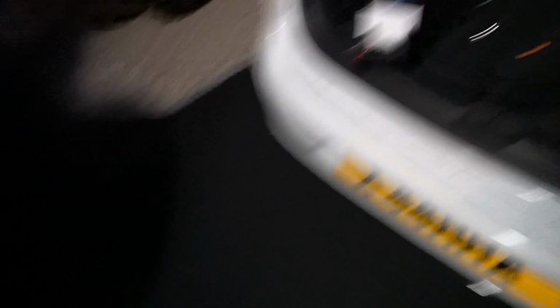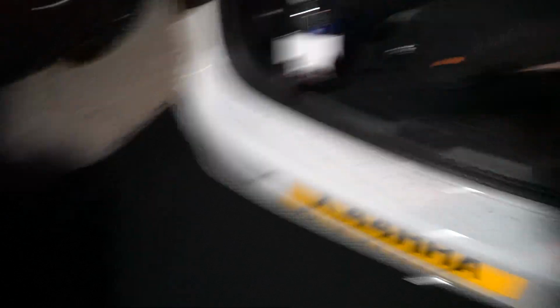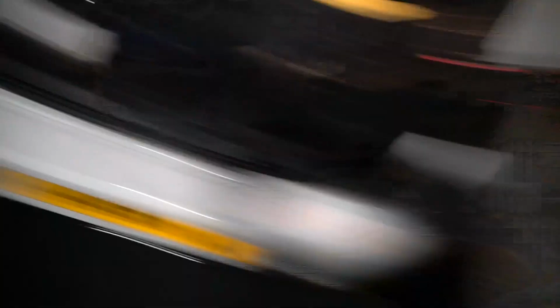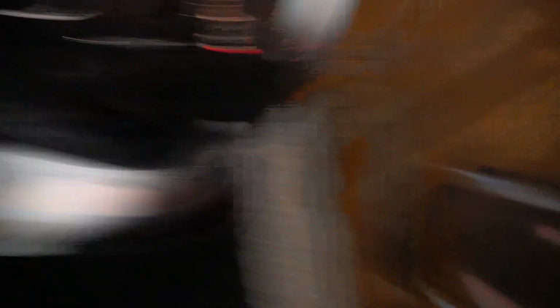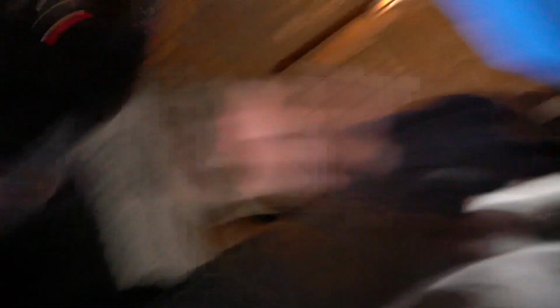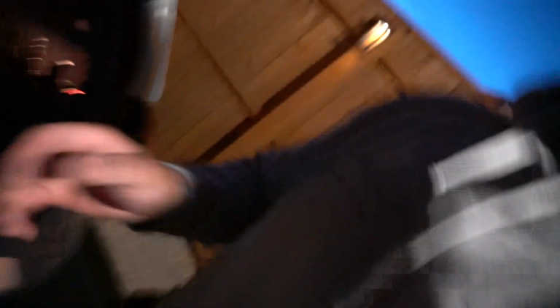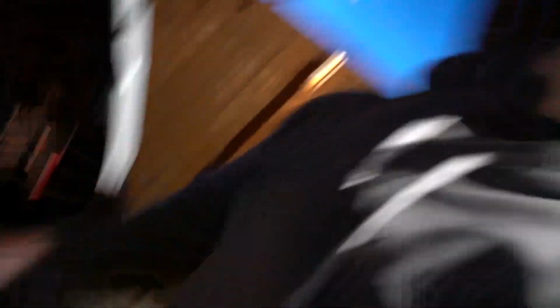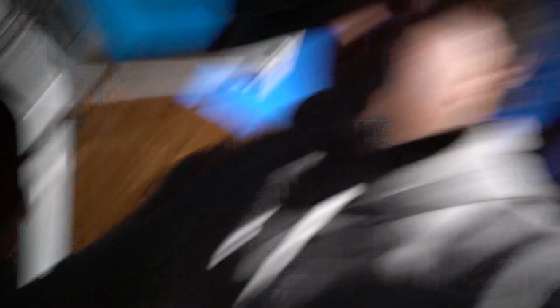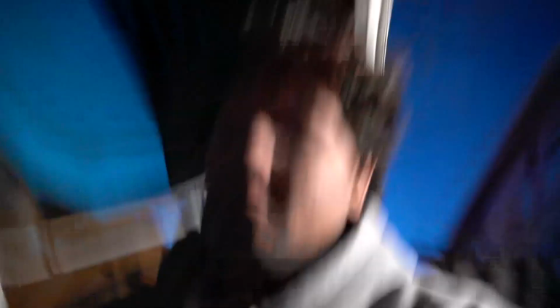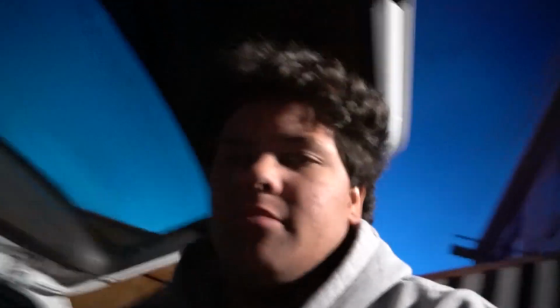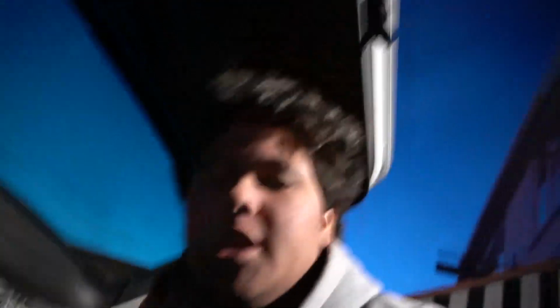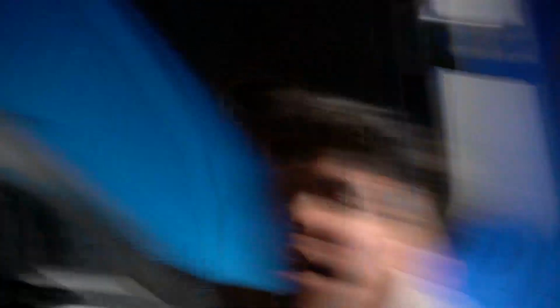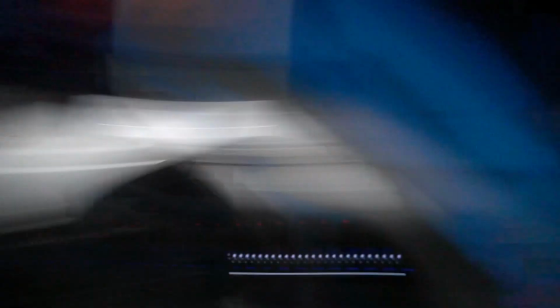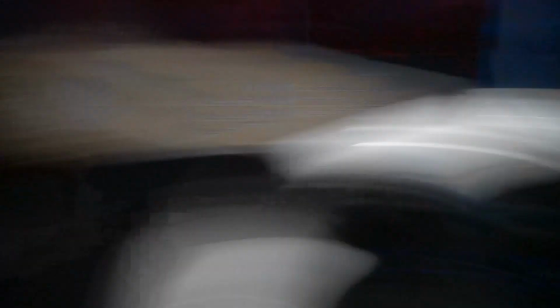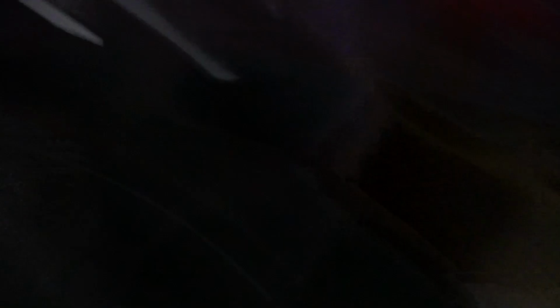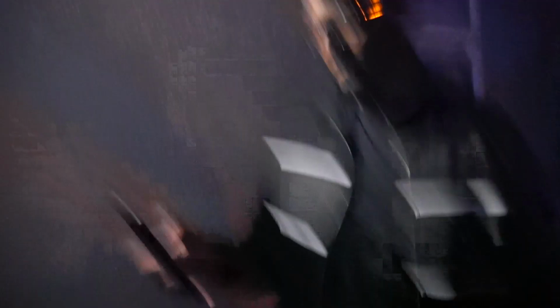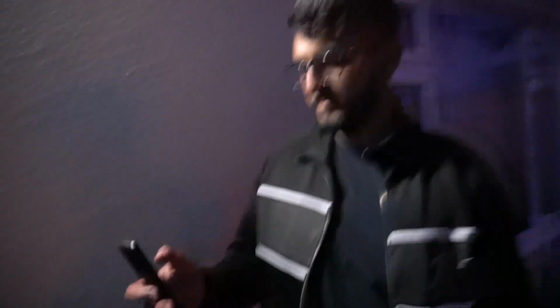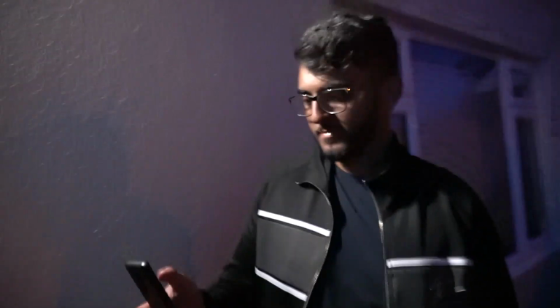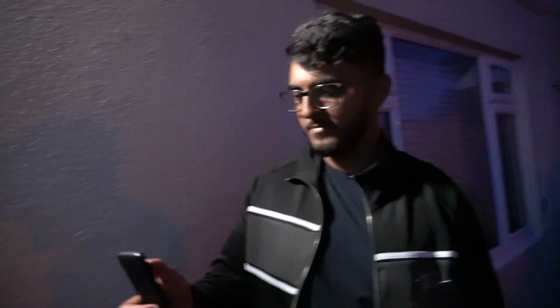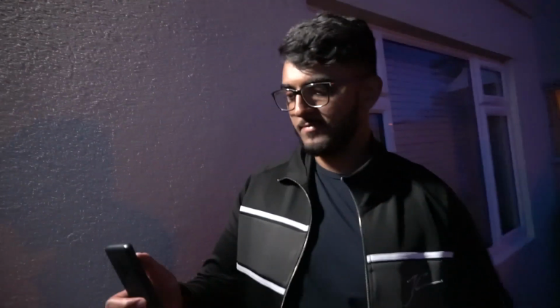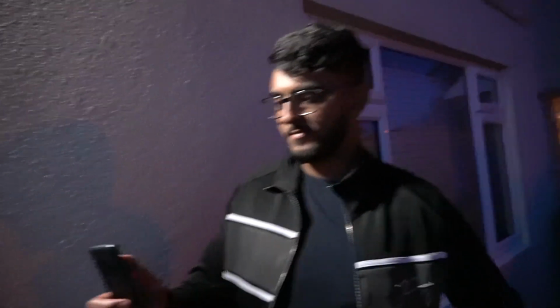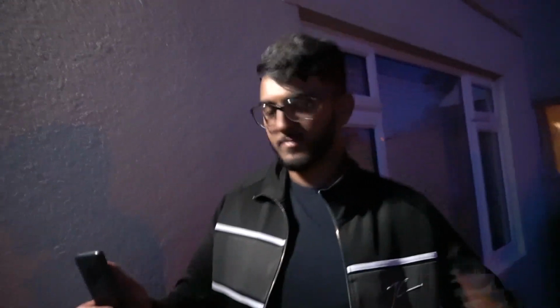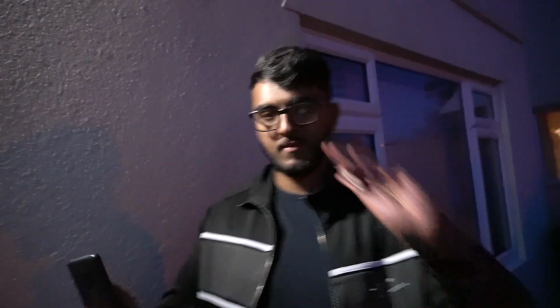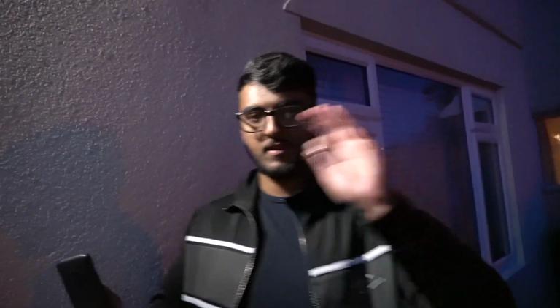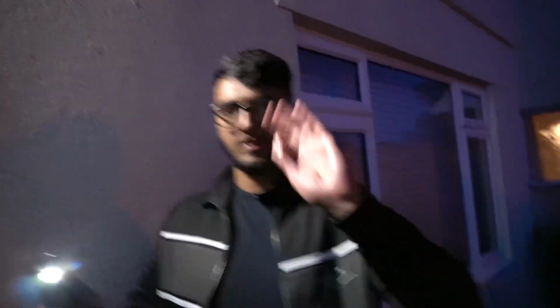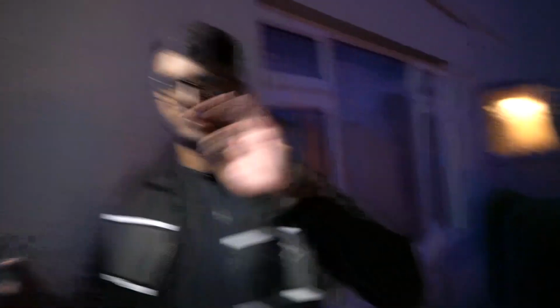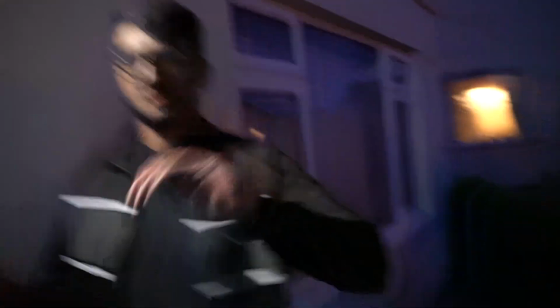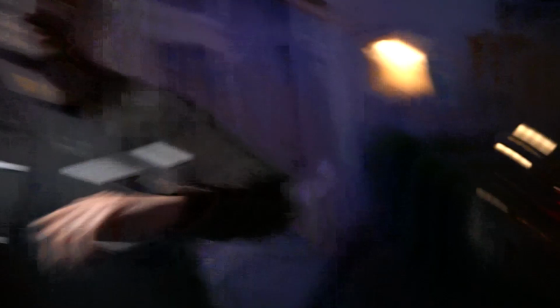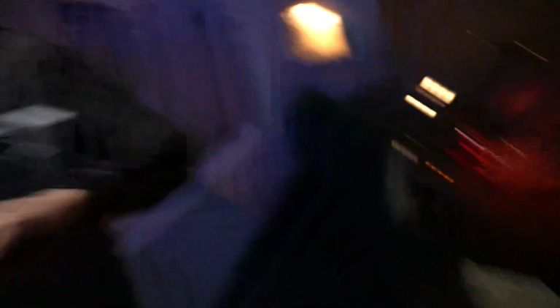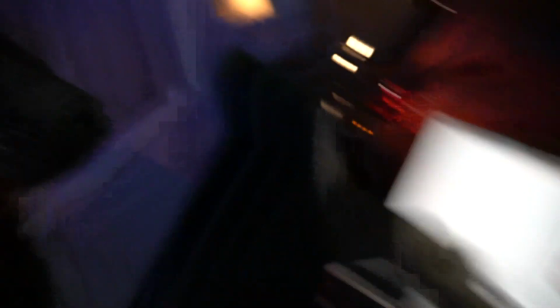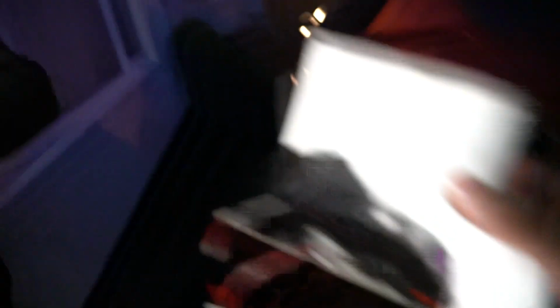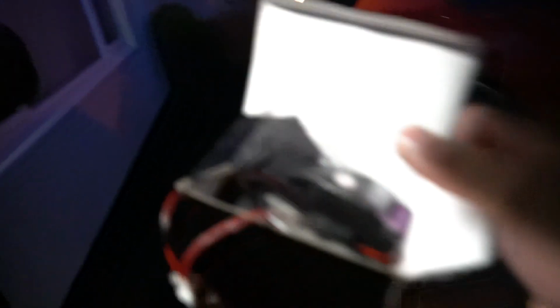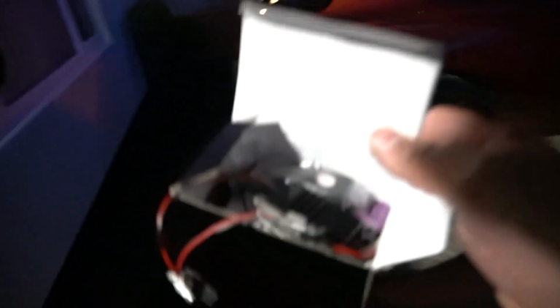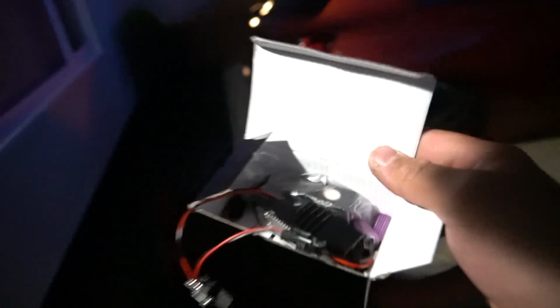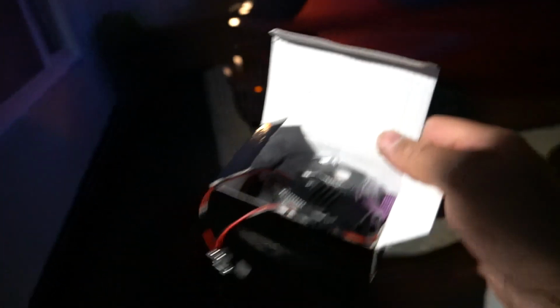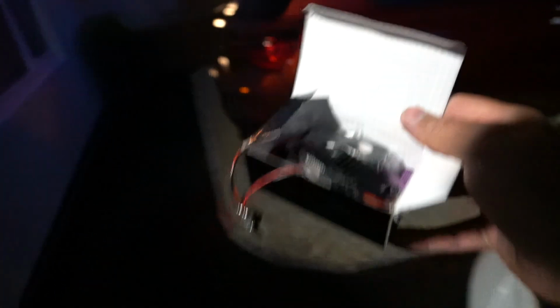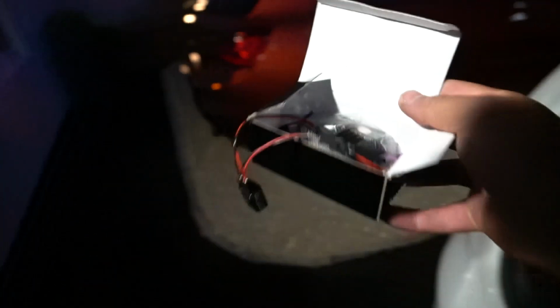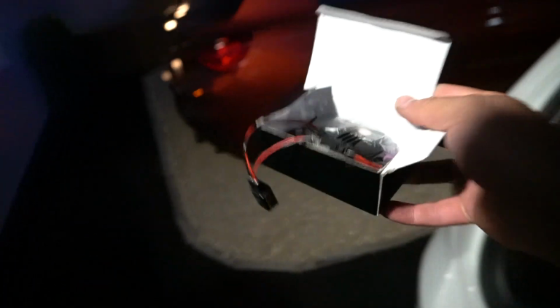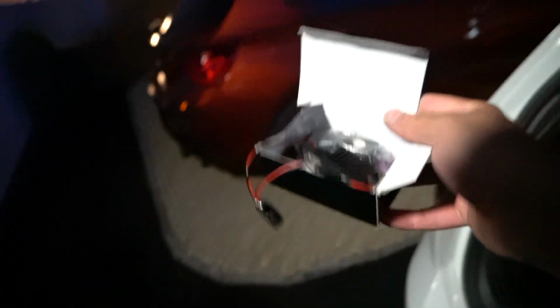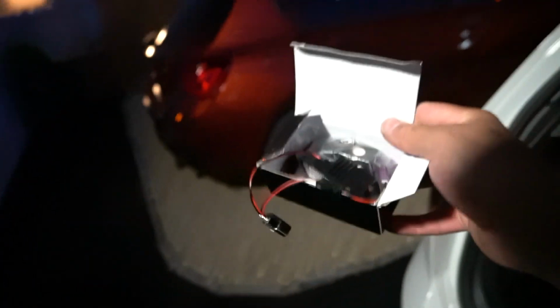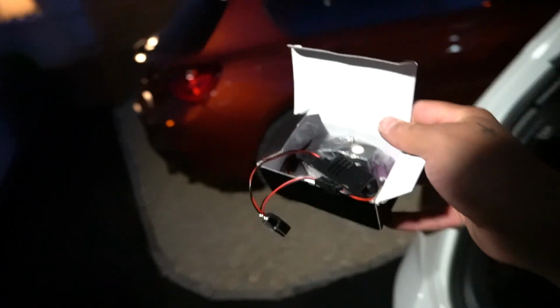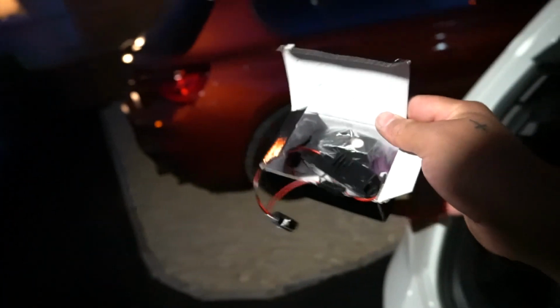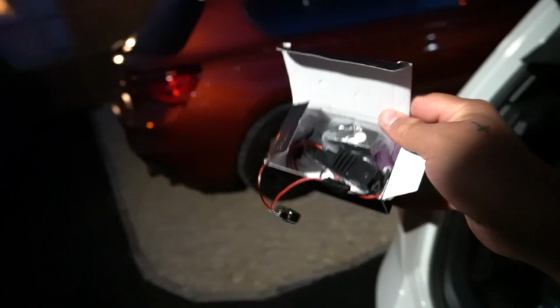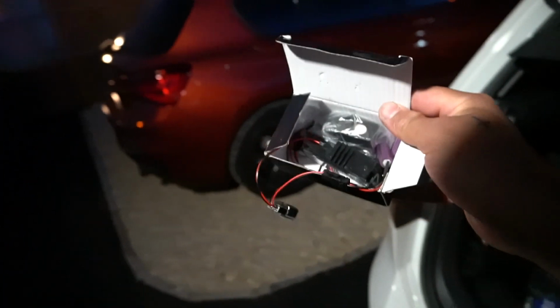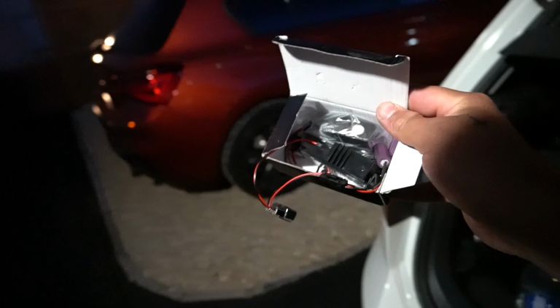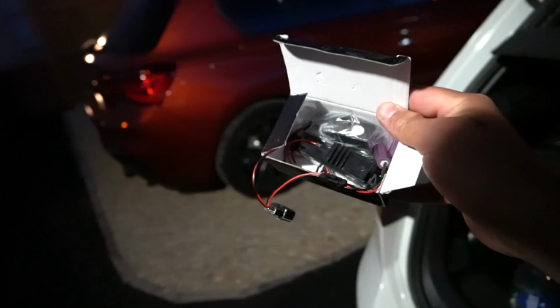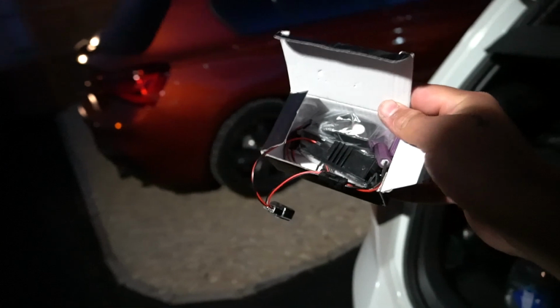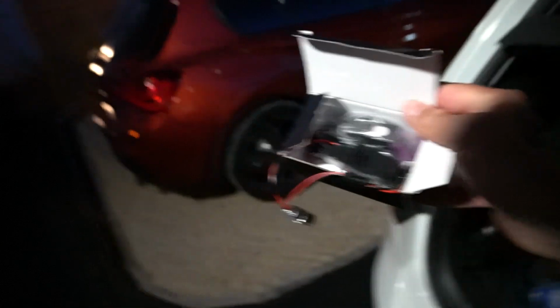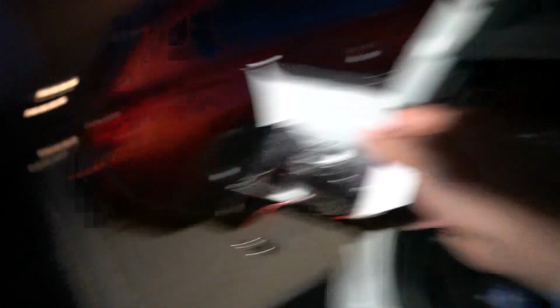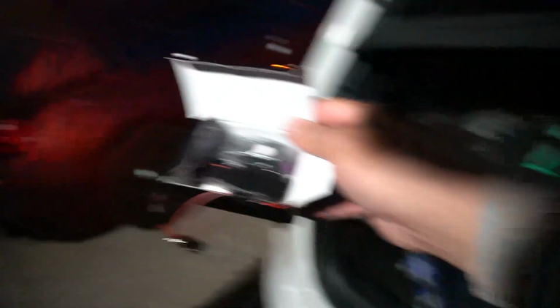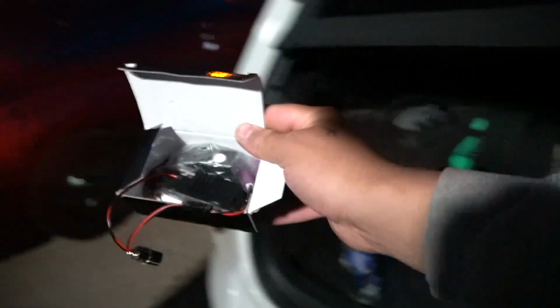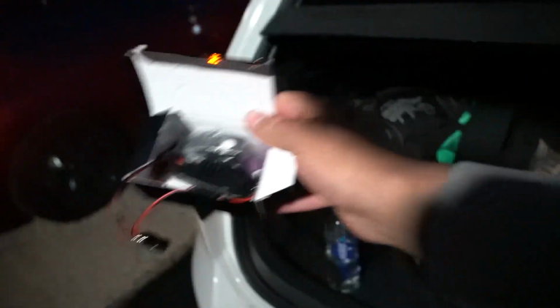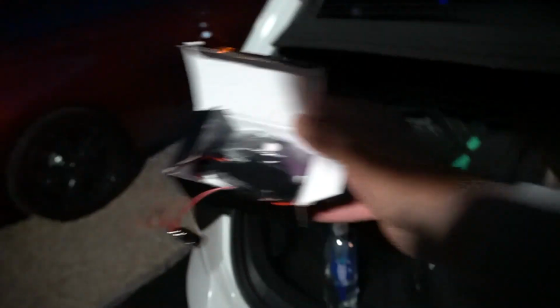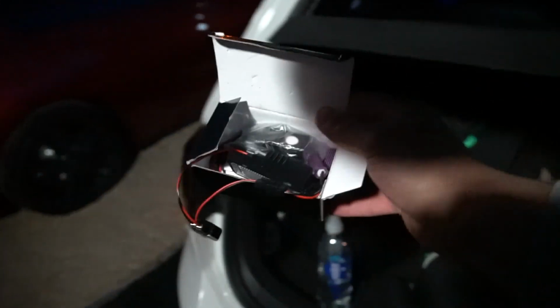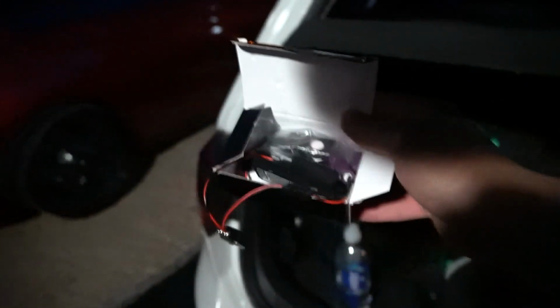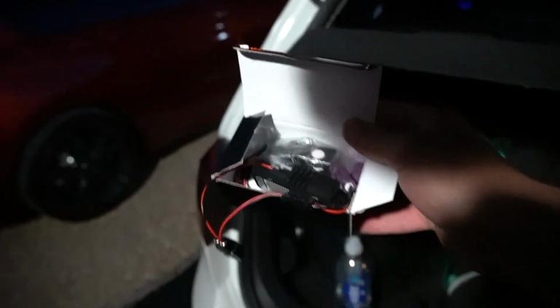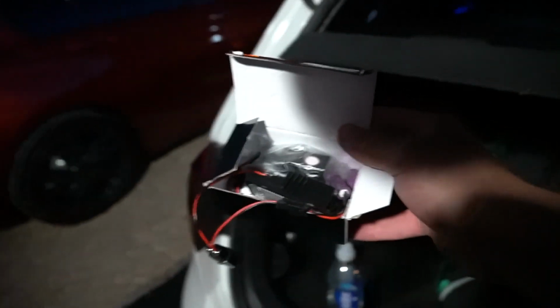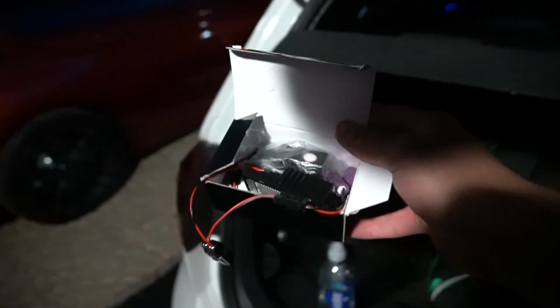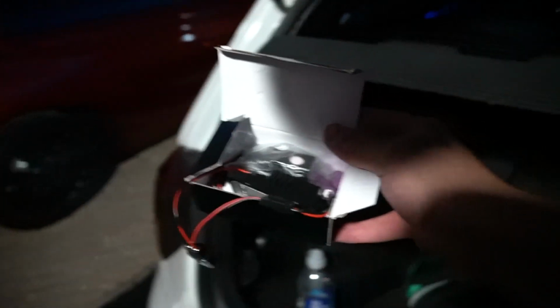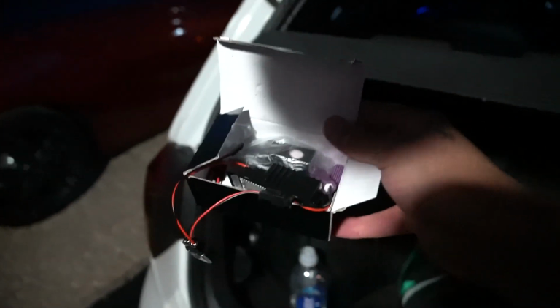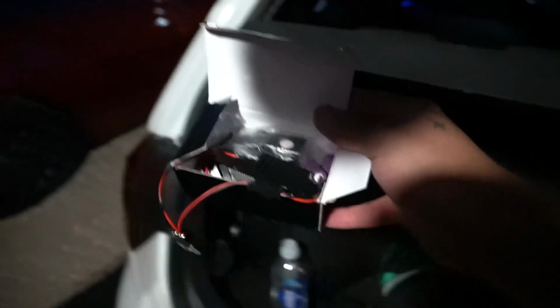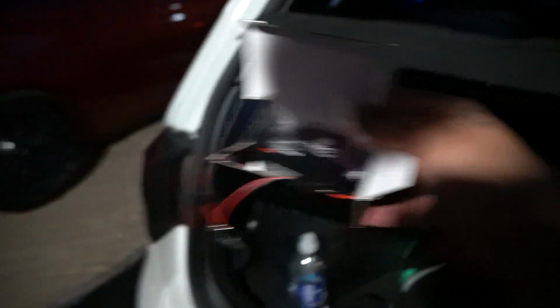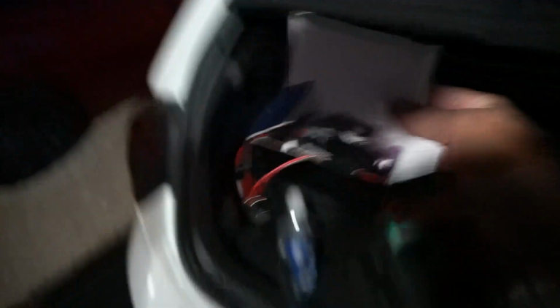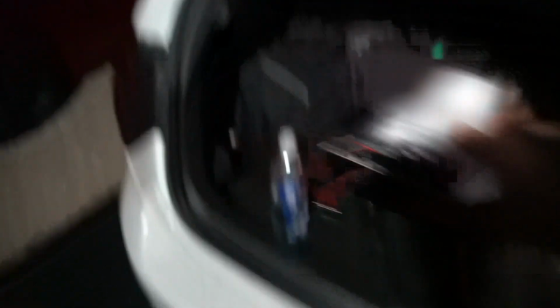Alright, so me and Aaron here, hi Aaron, quick video on these LED lights for my car.